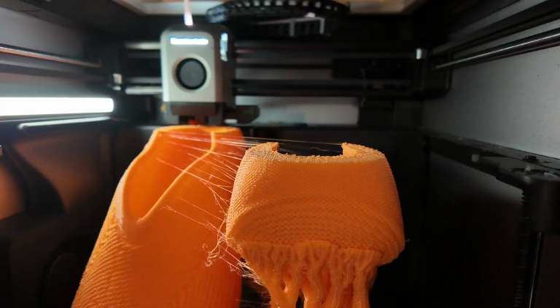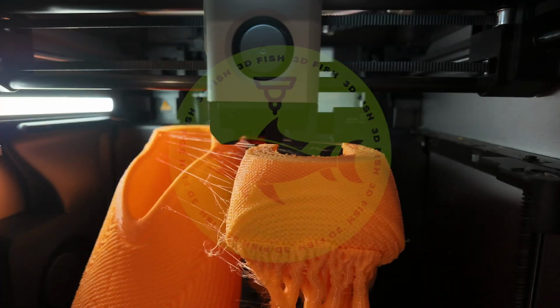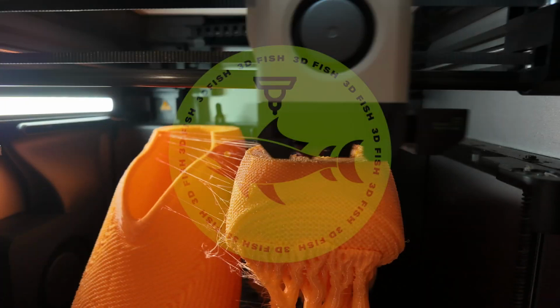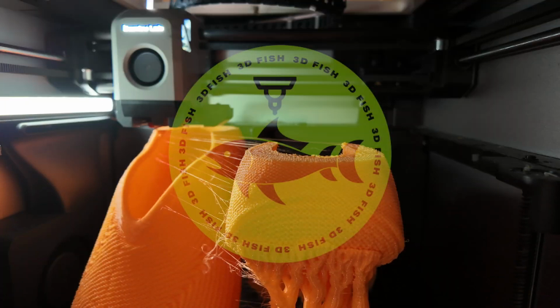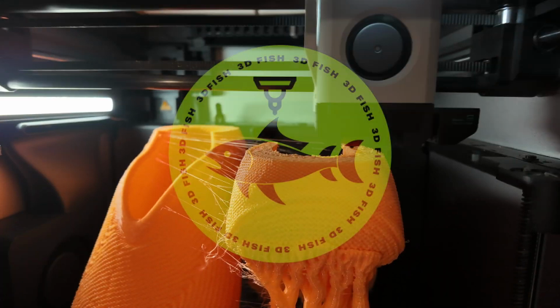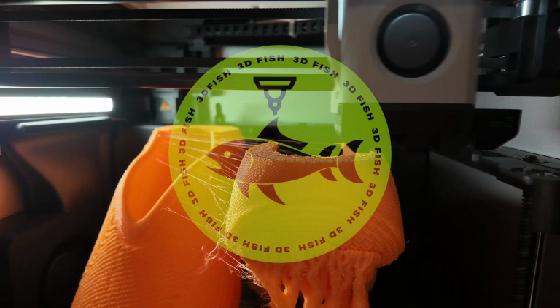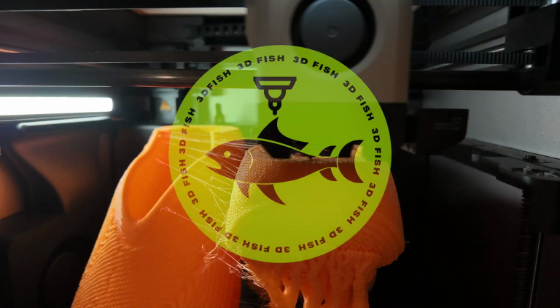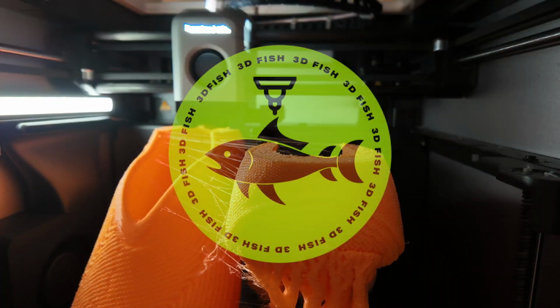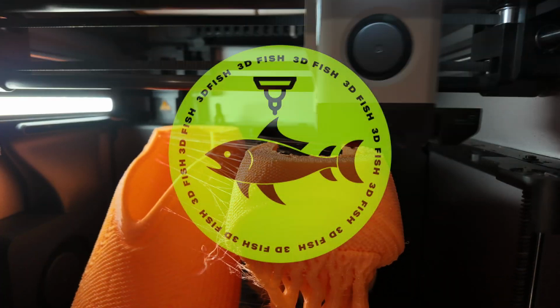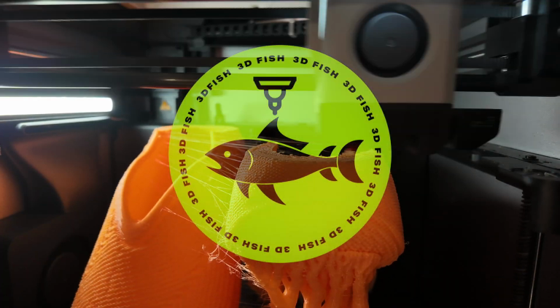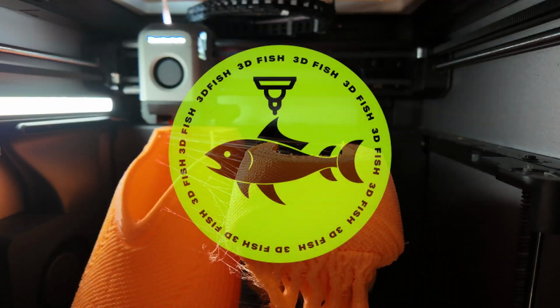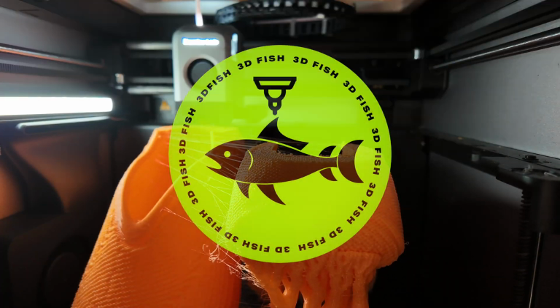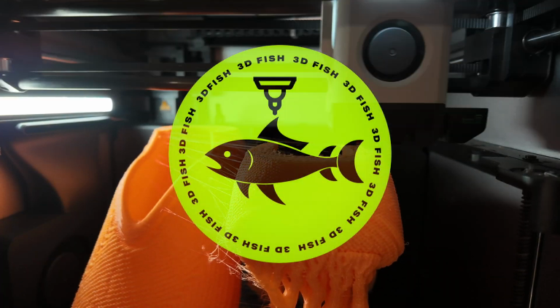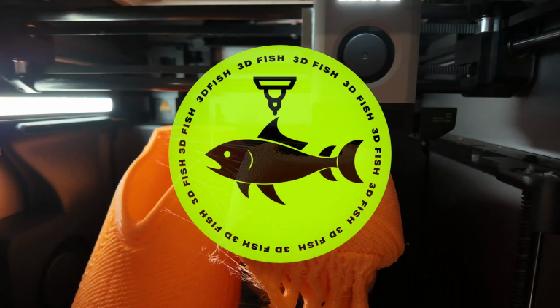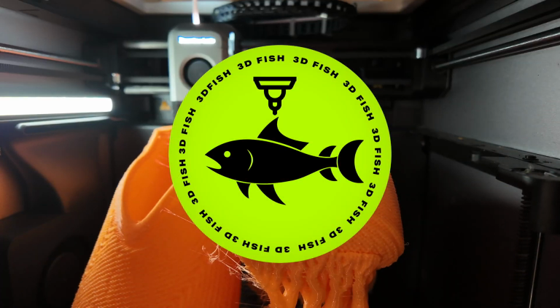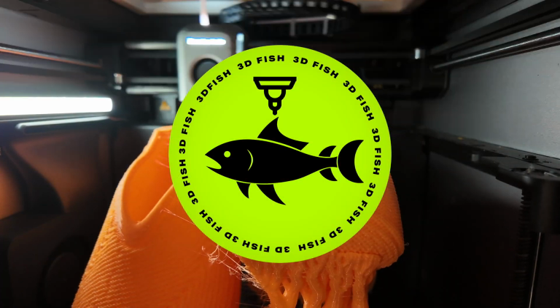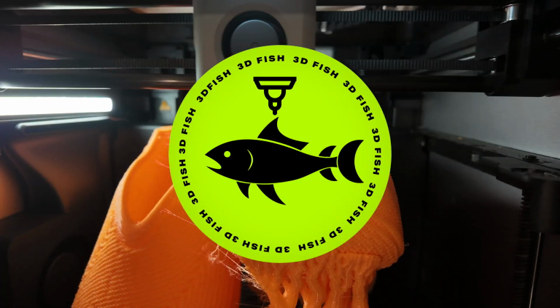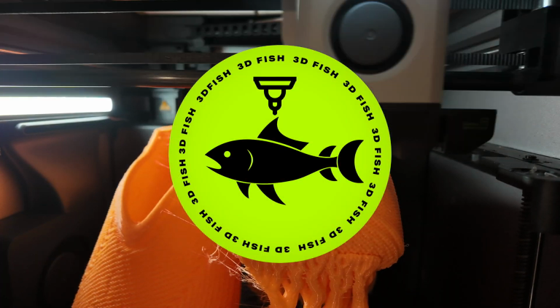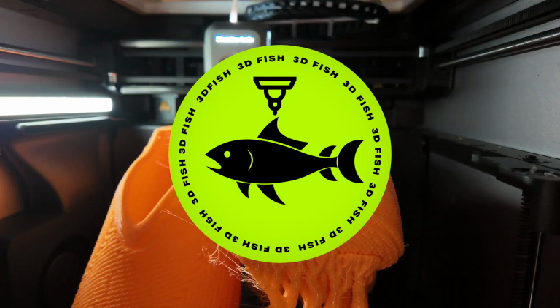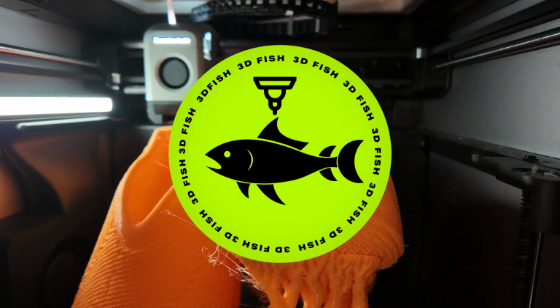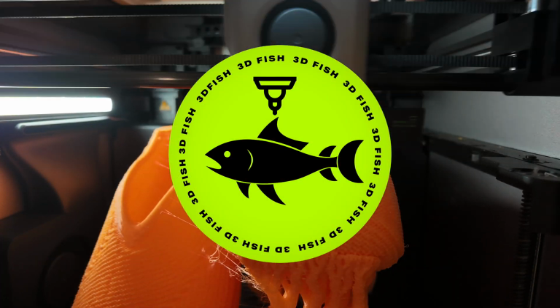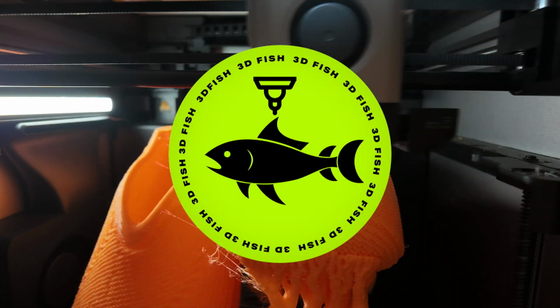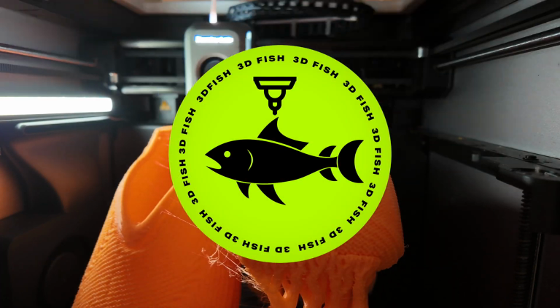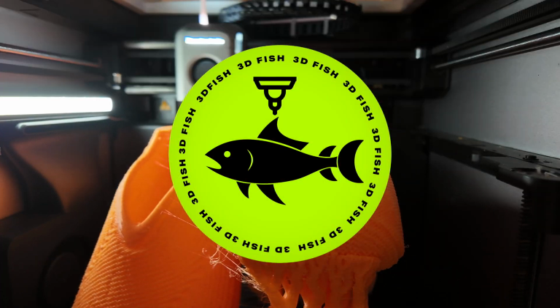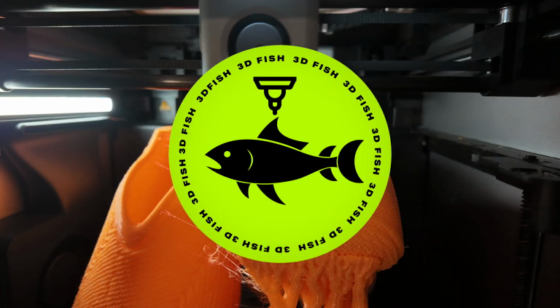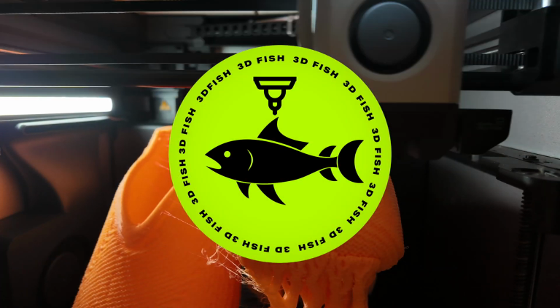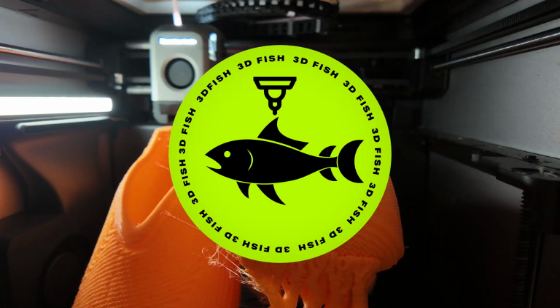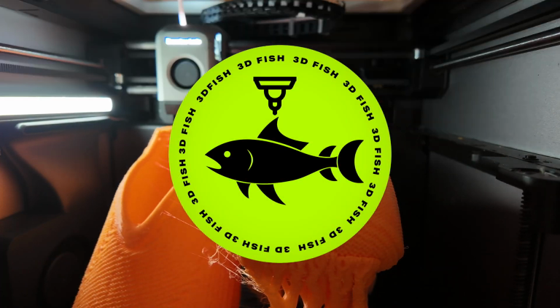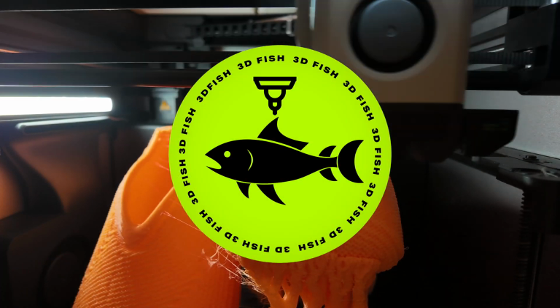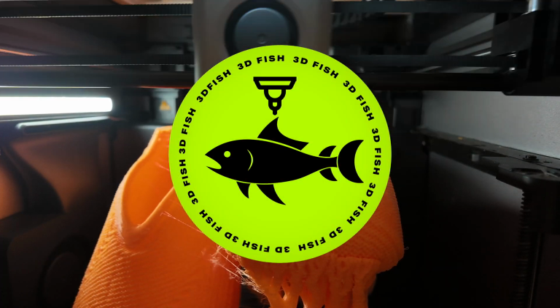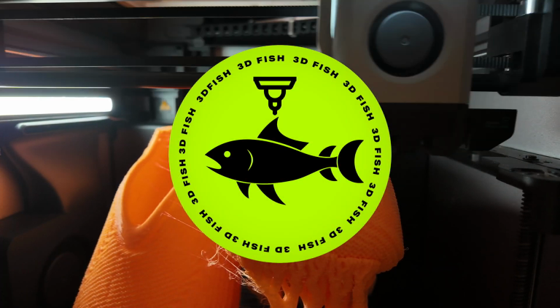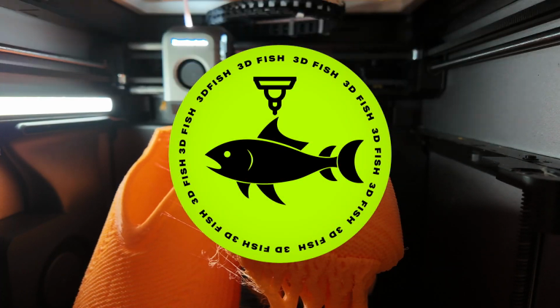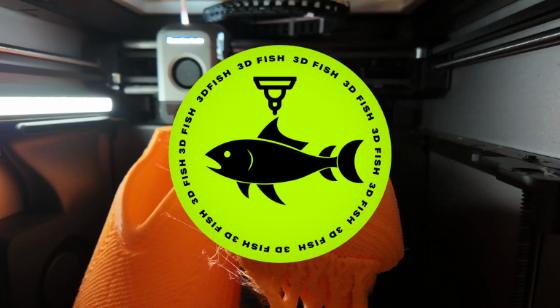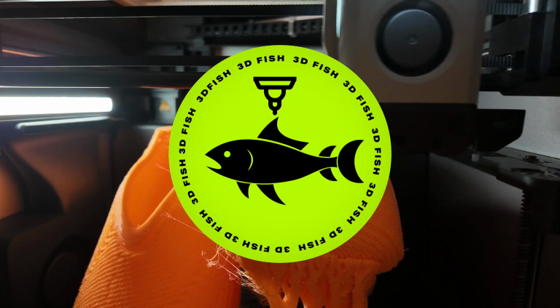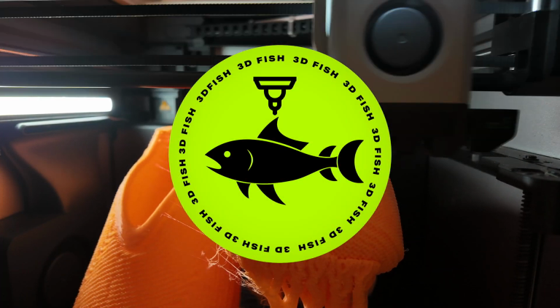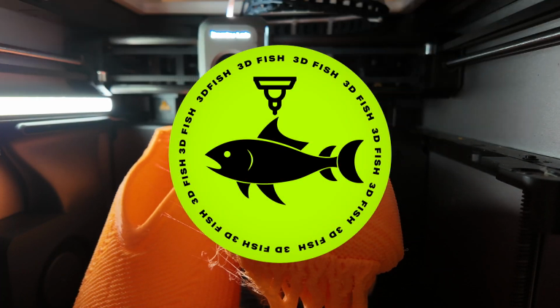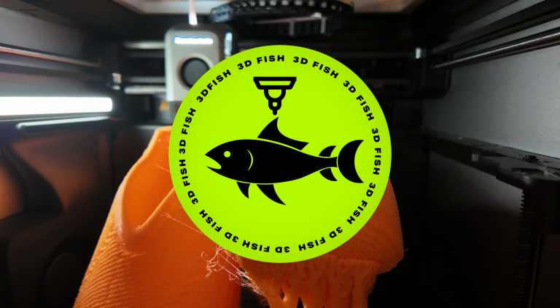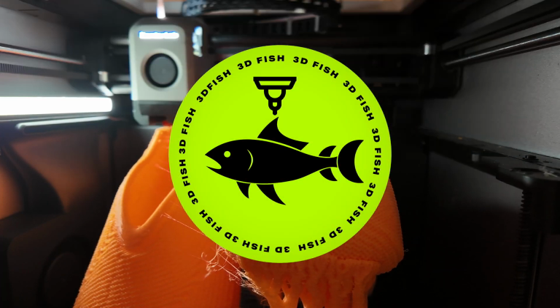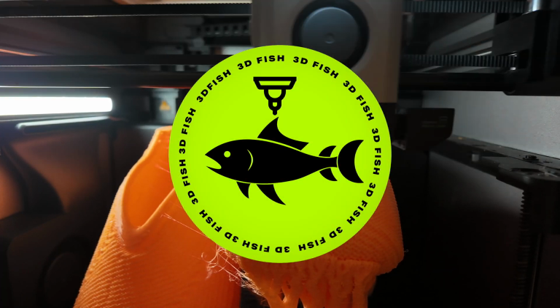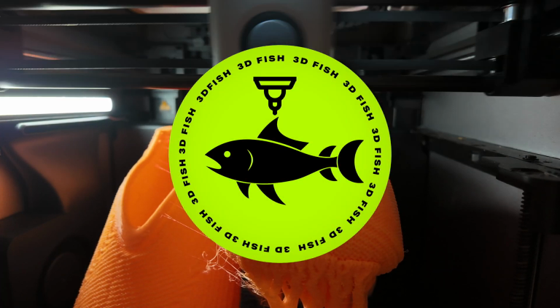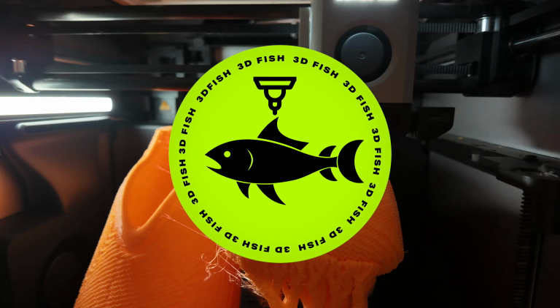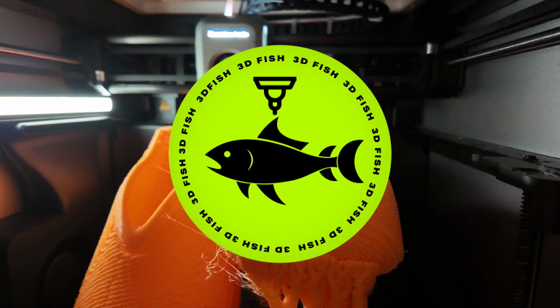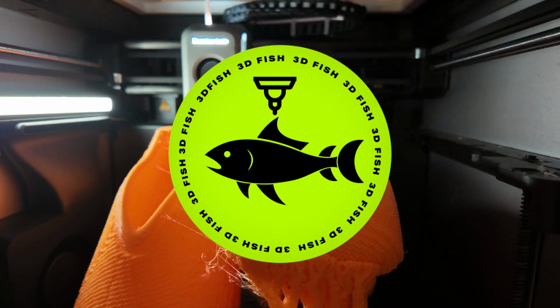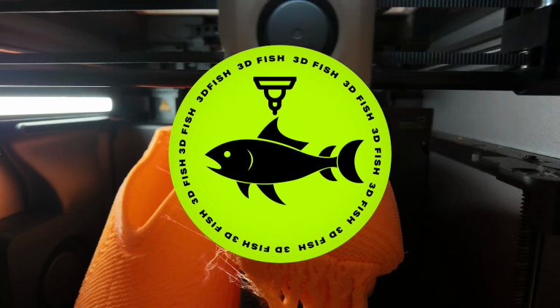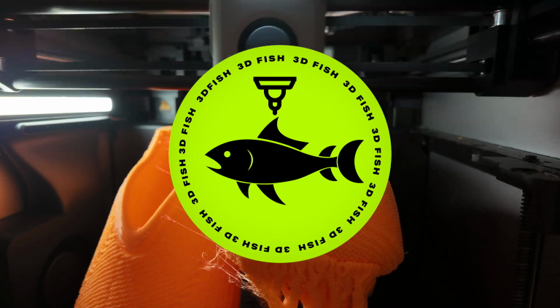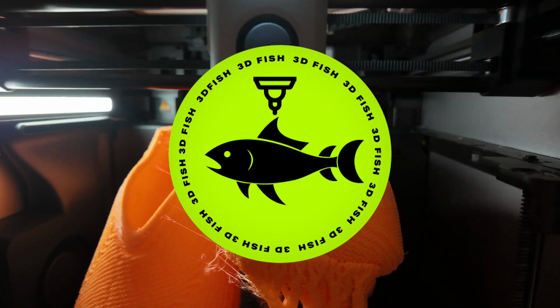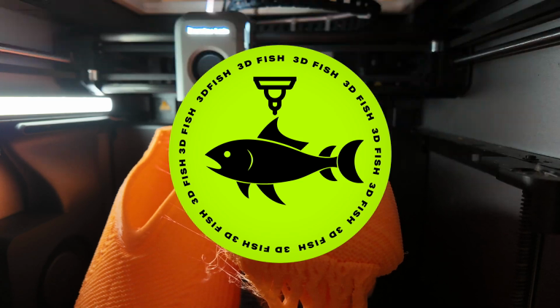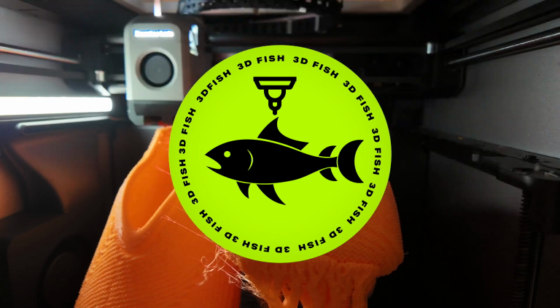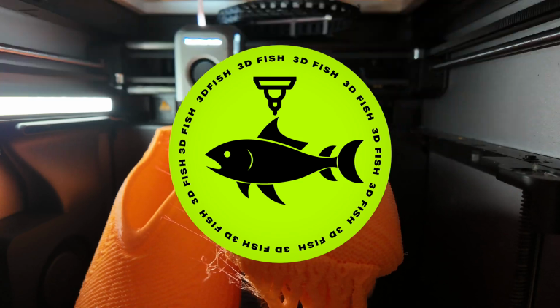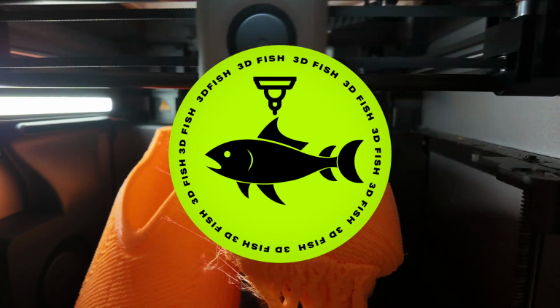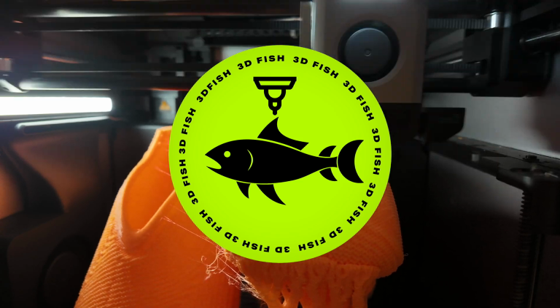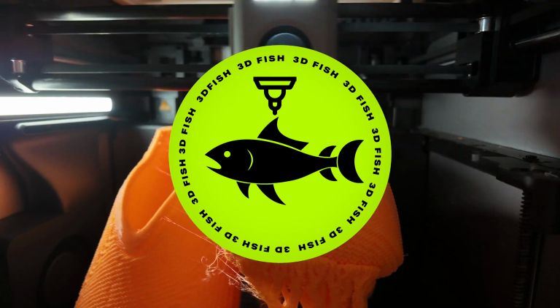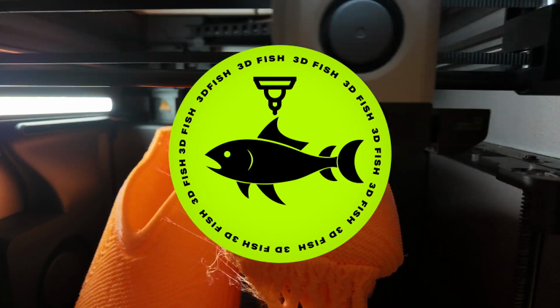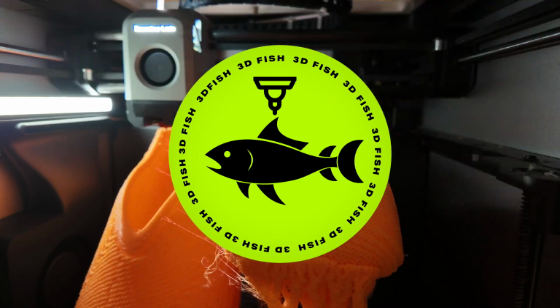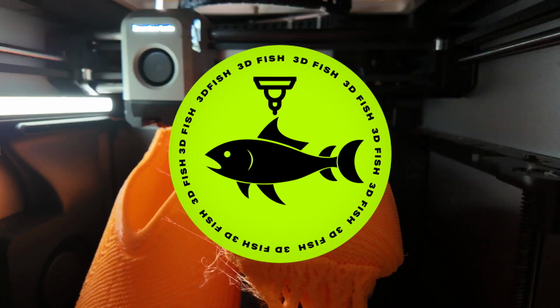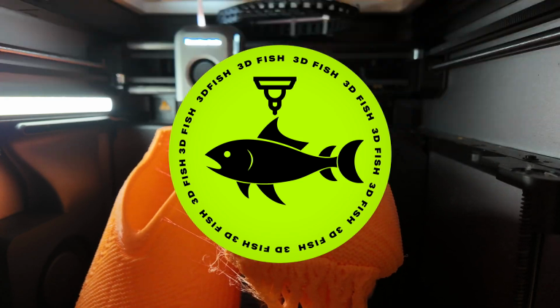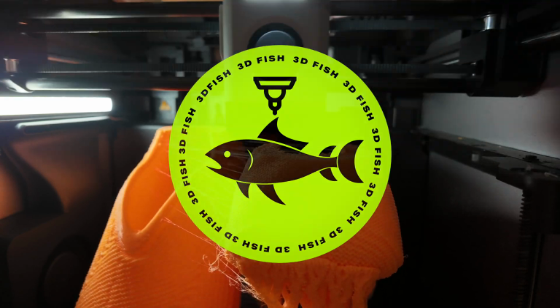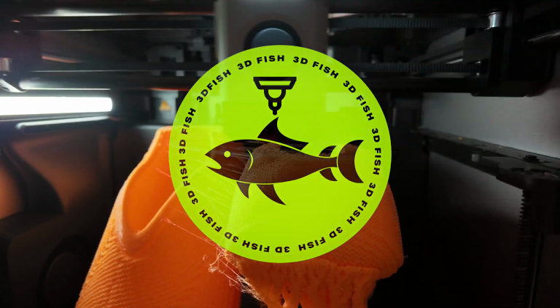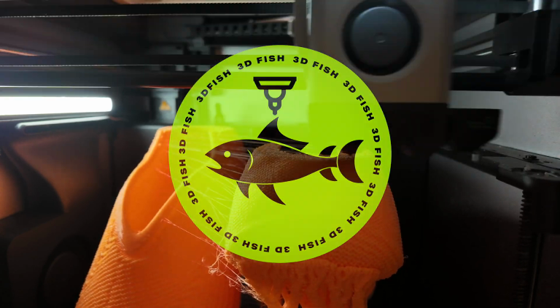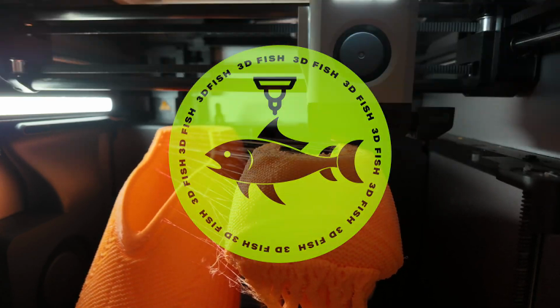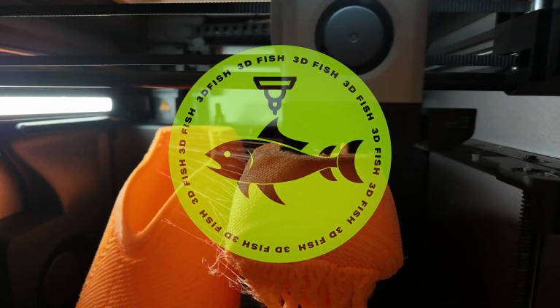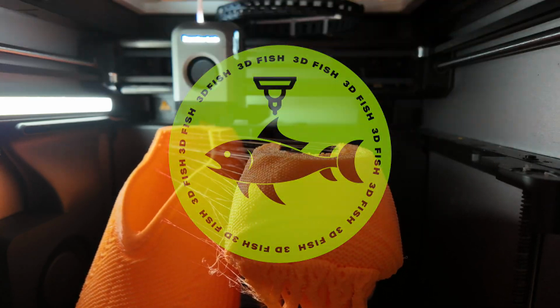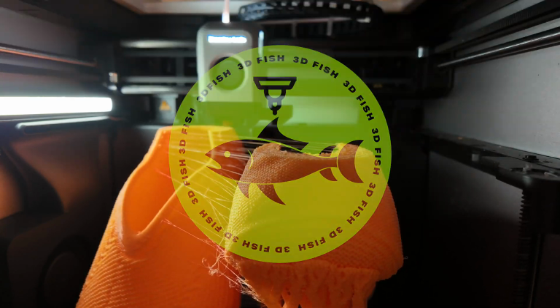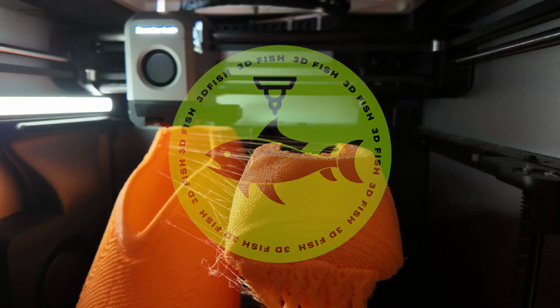You are watching 3D Fish, where we push the limits of personal manufacturing and test 3D printable designs in the real world.